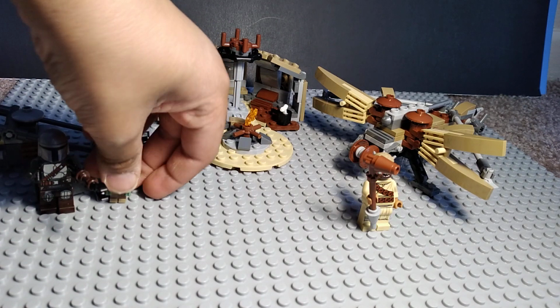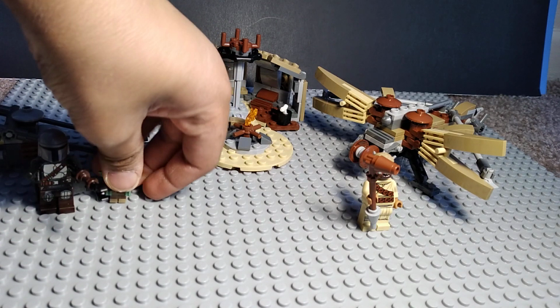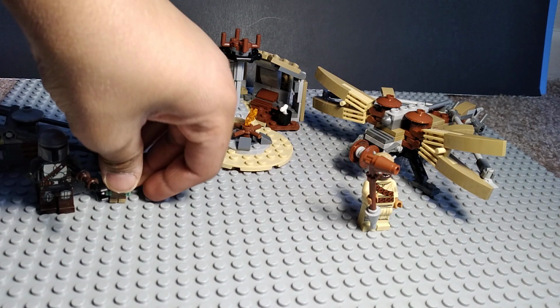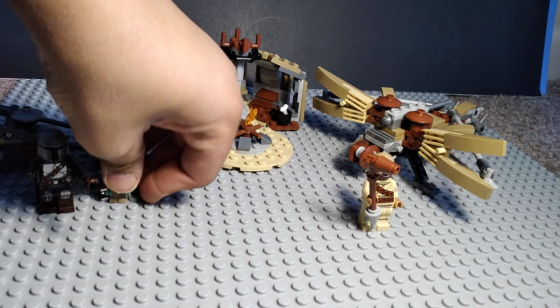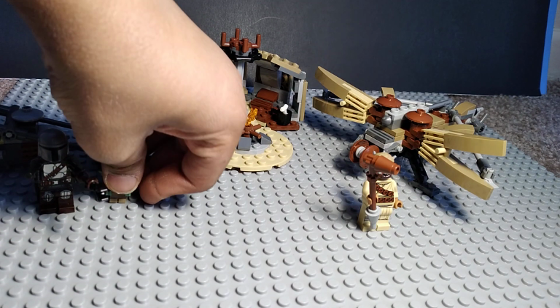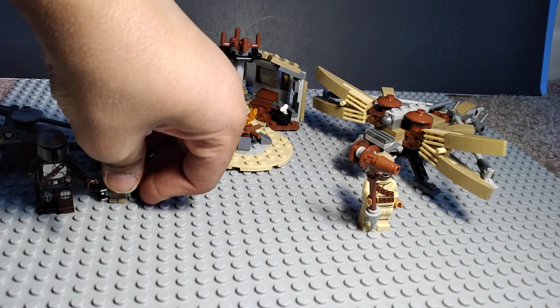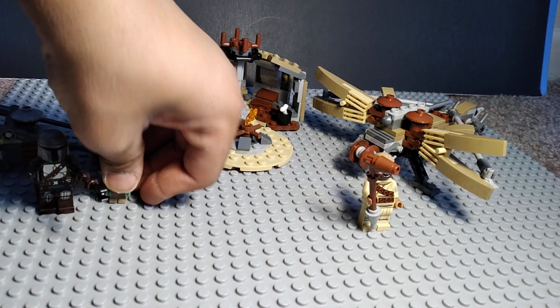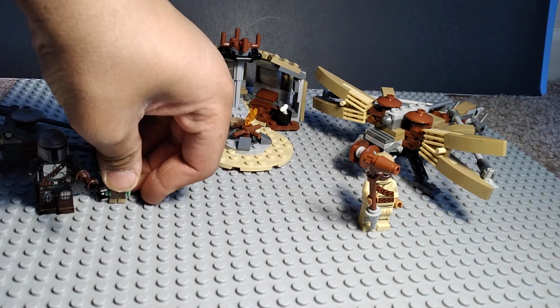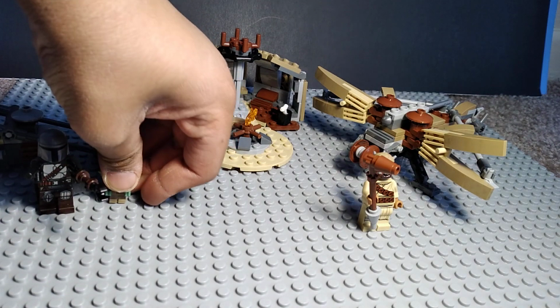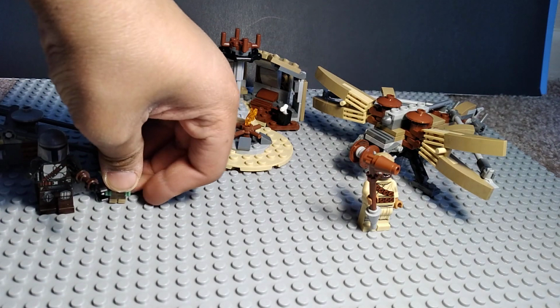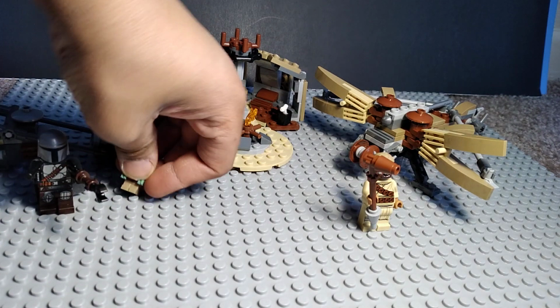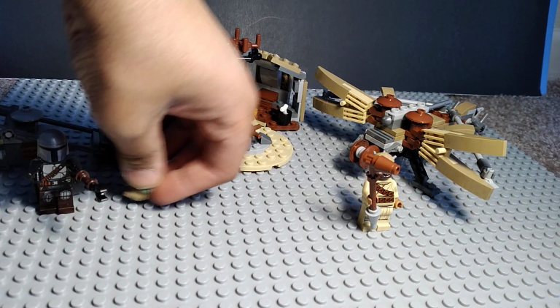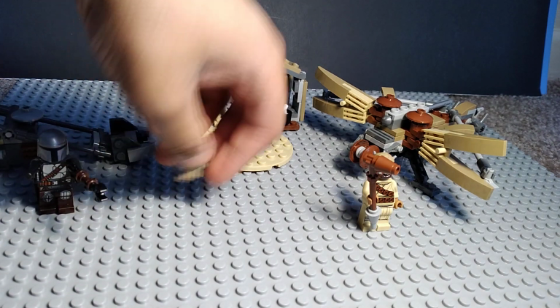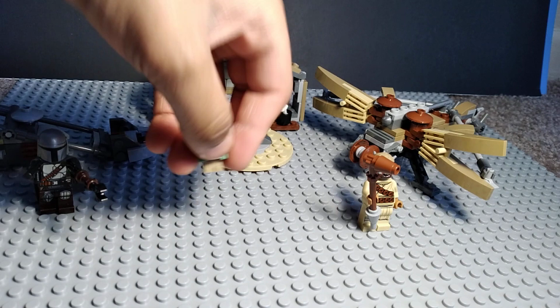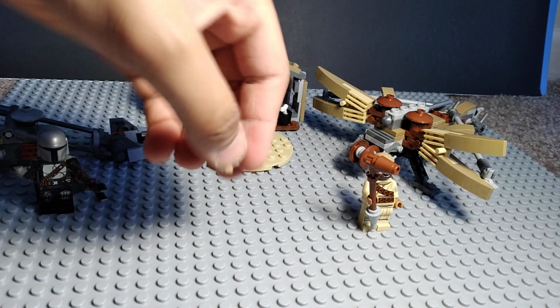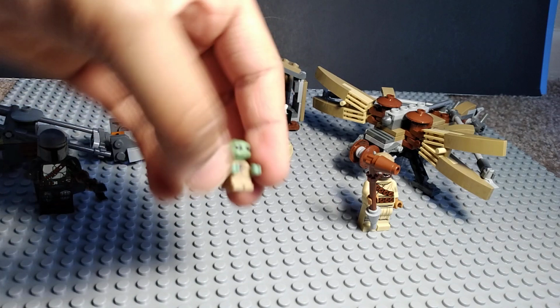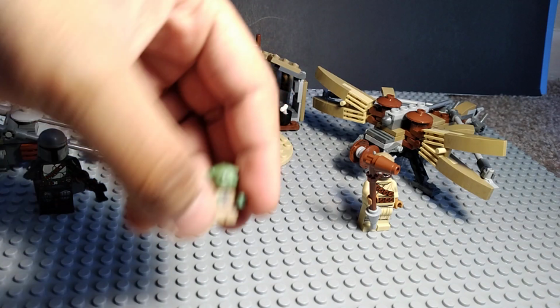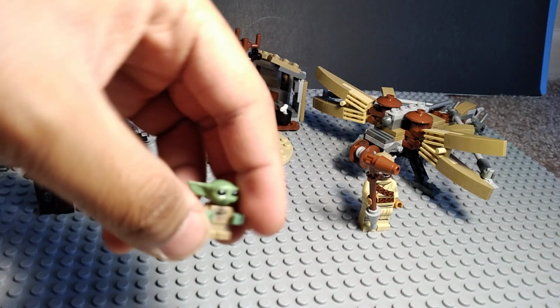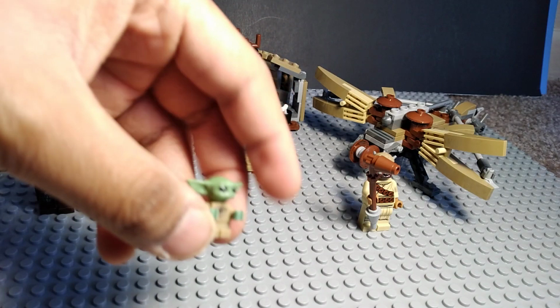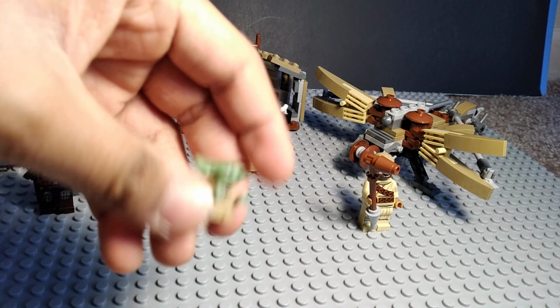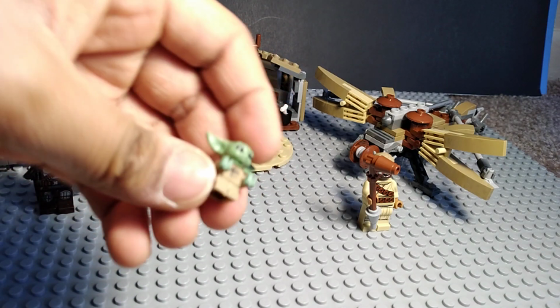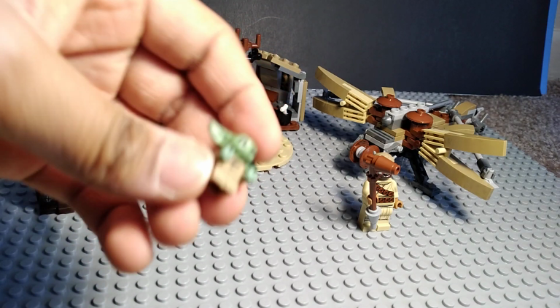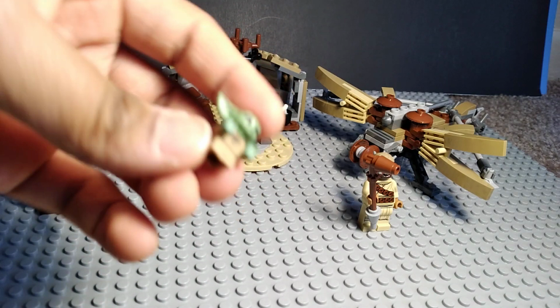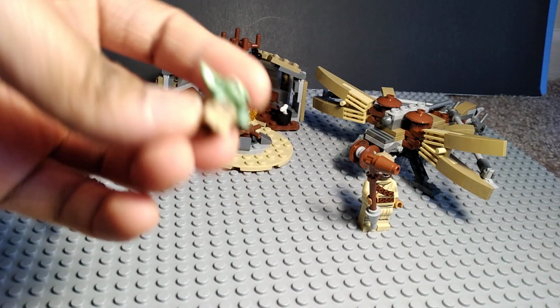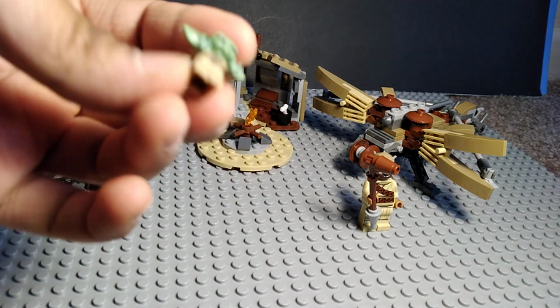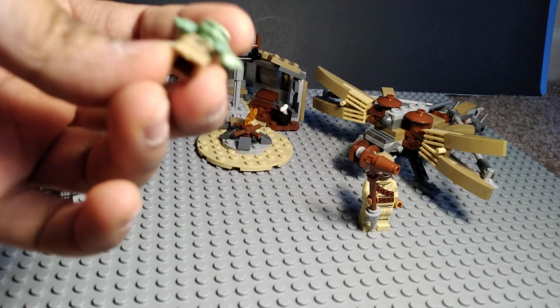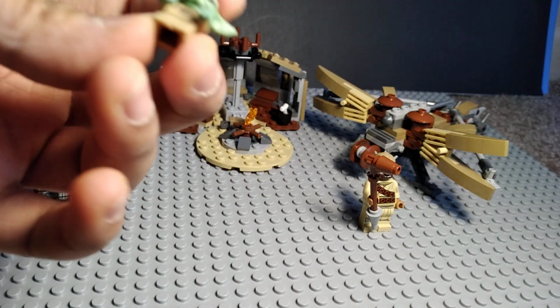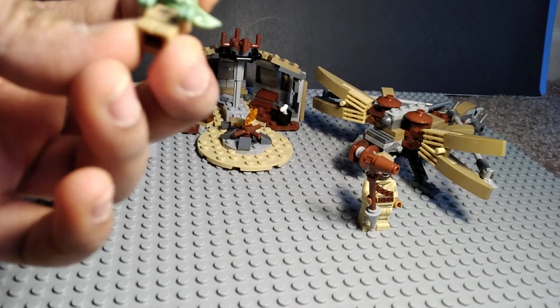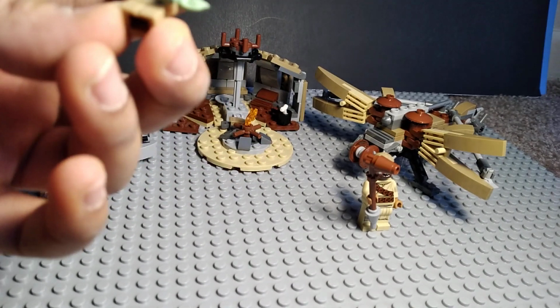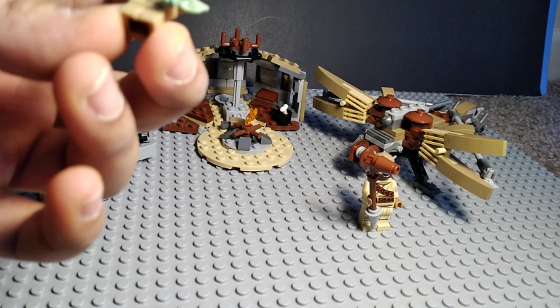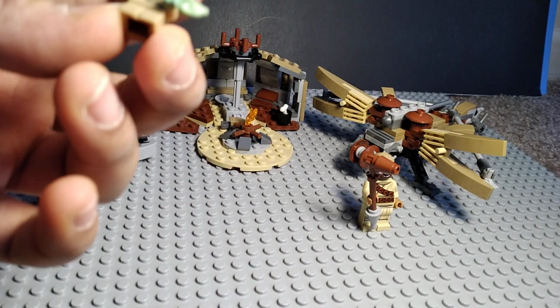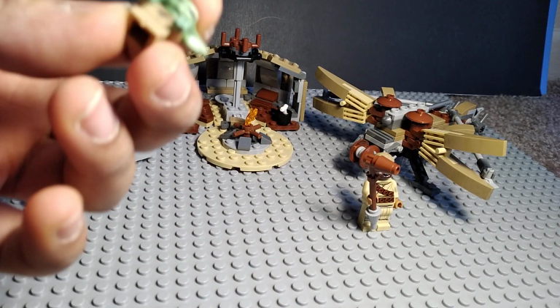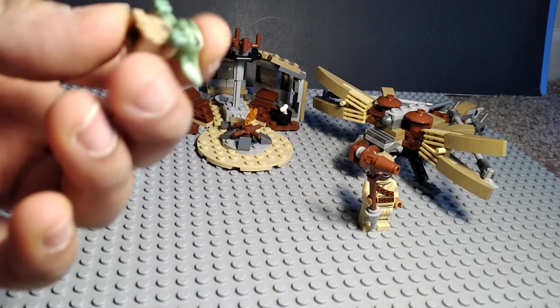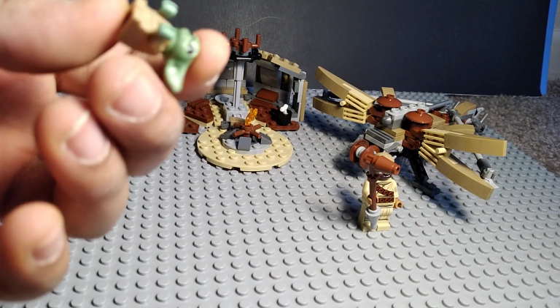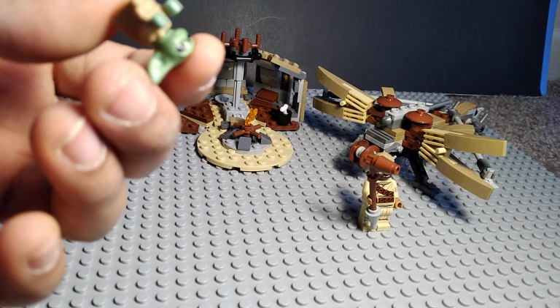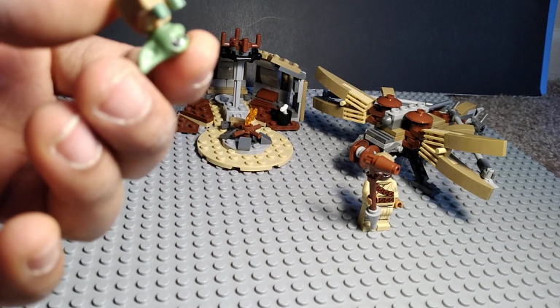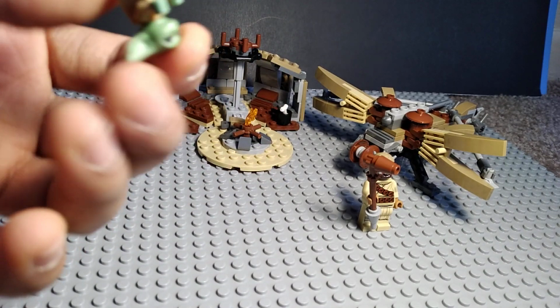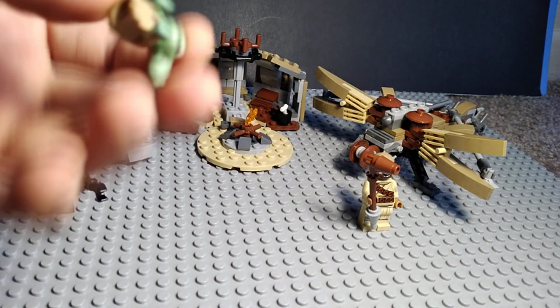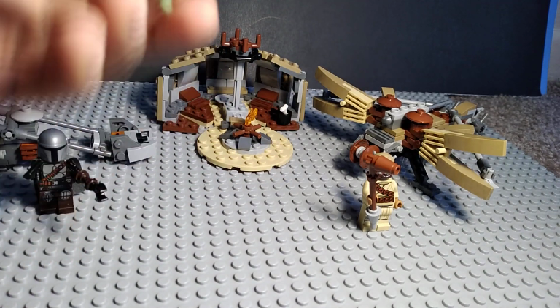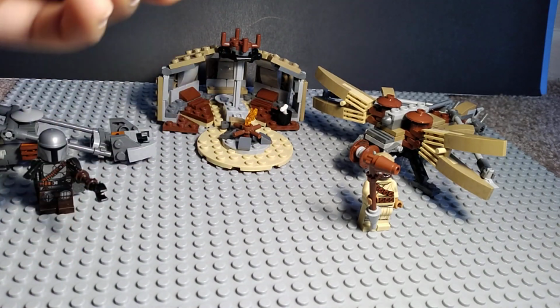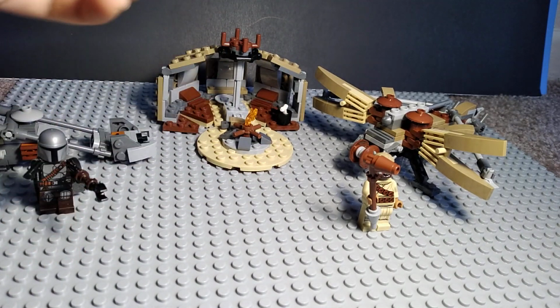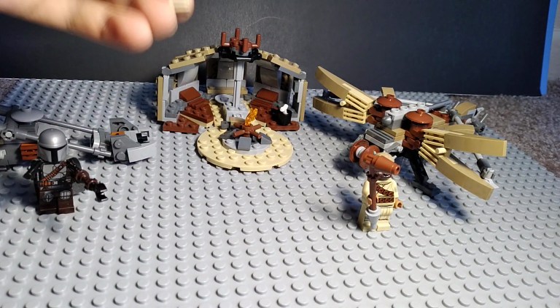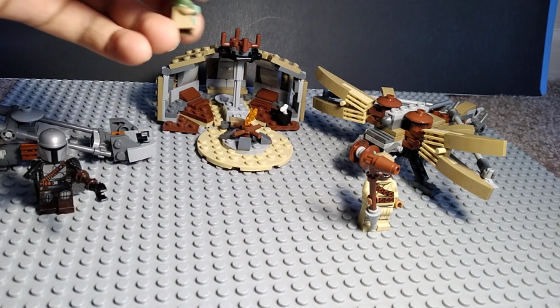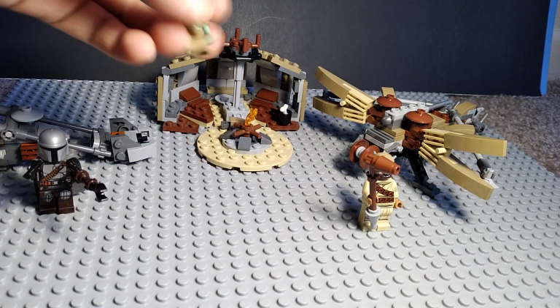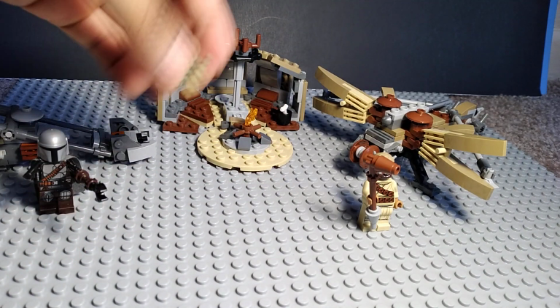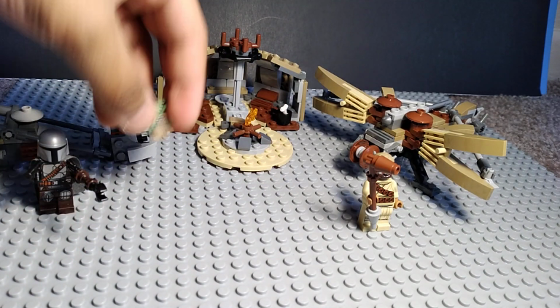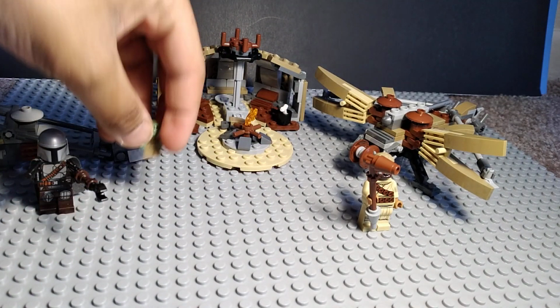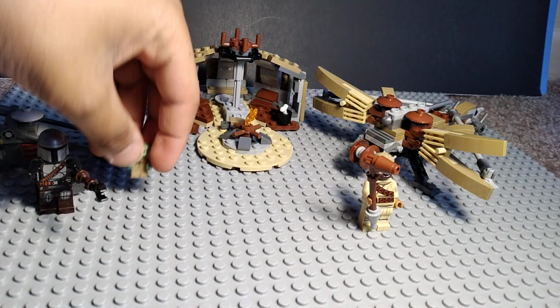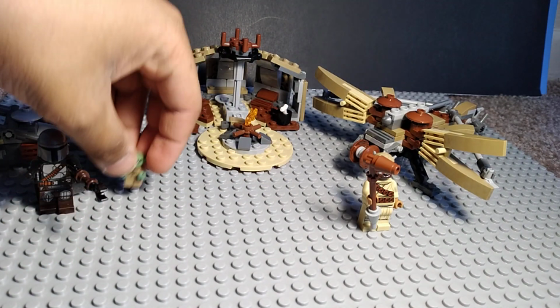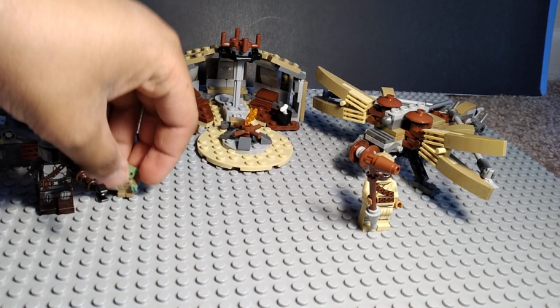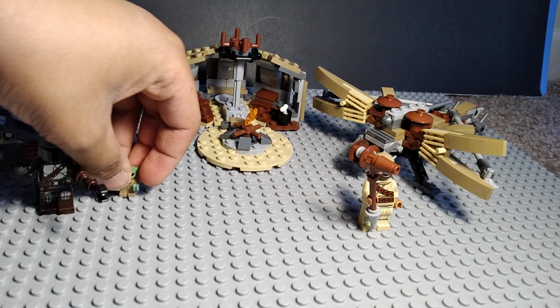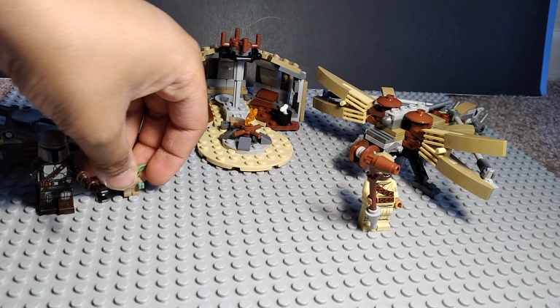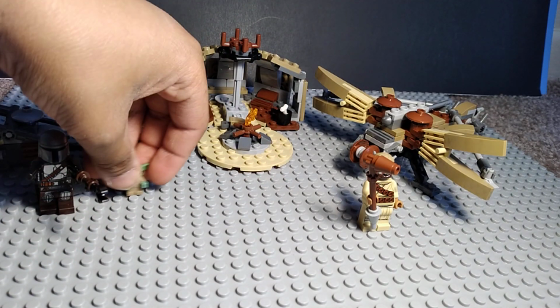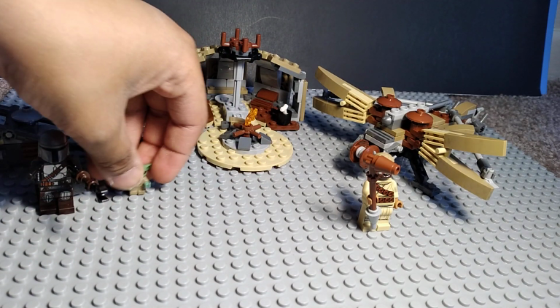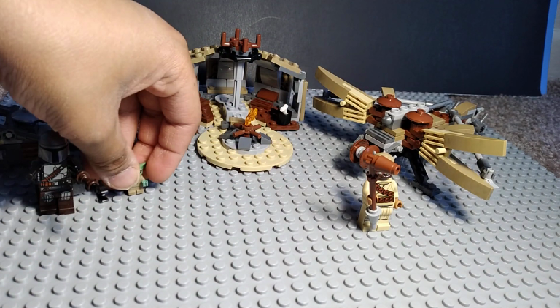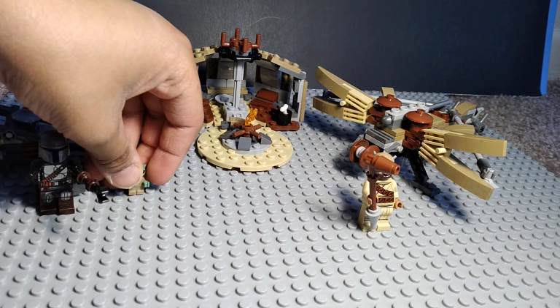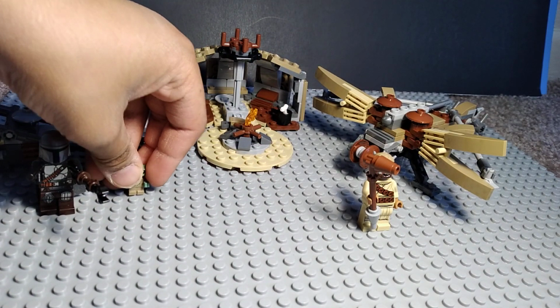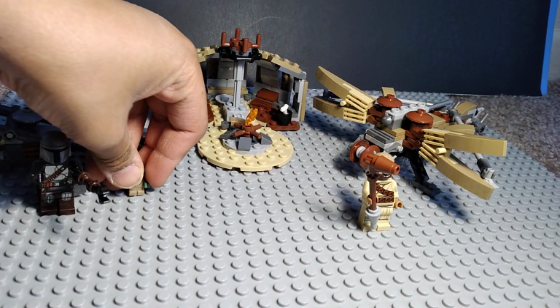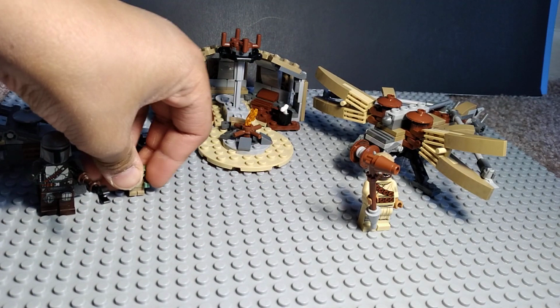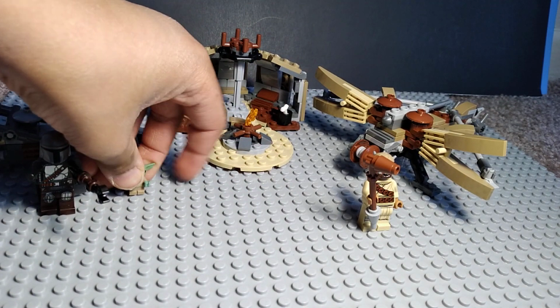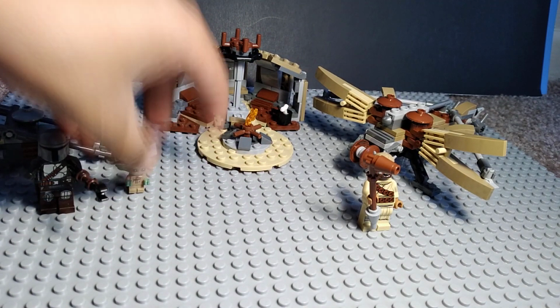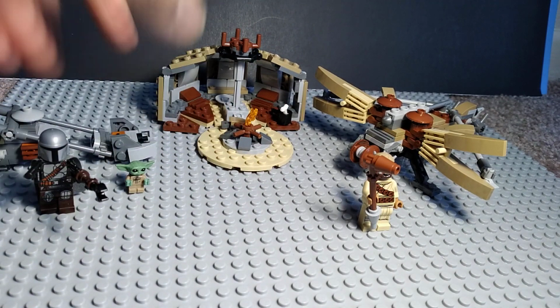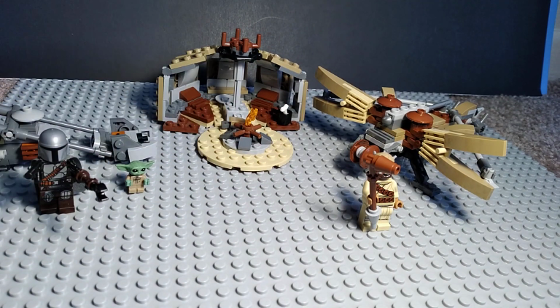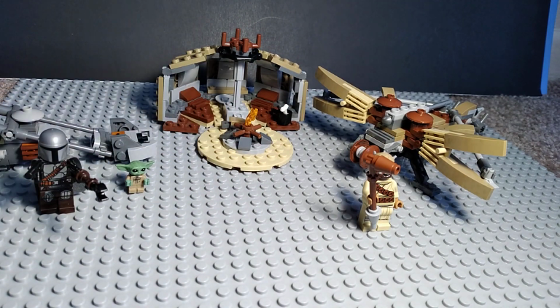This is Grogu - it's a really cheap way to get Grogu. This set is only around like twenty, thirty dollars.